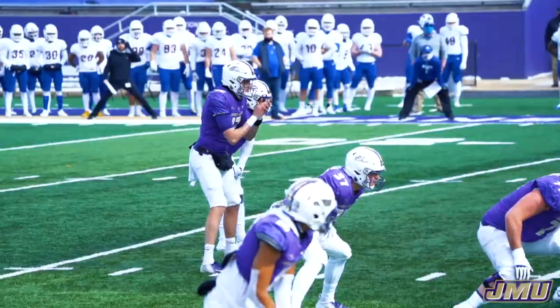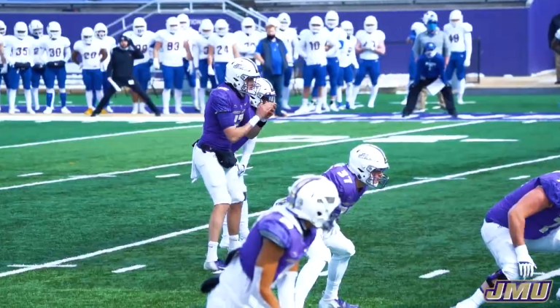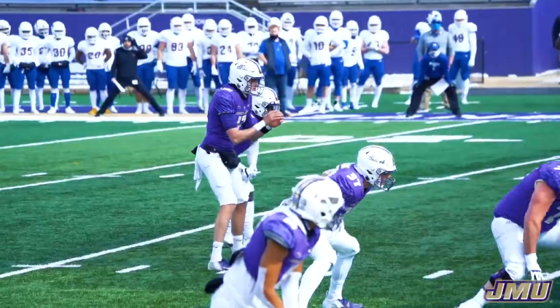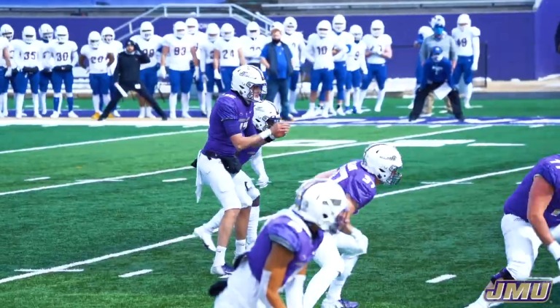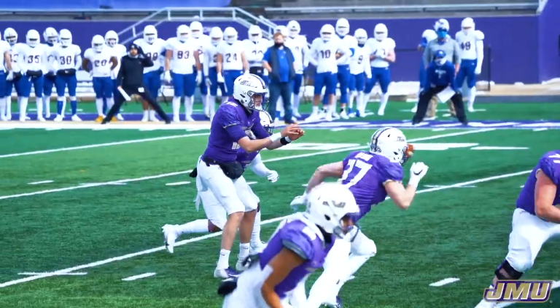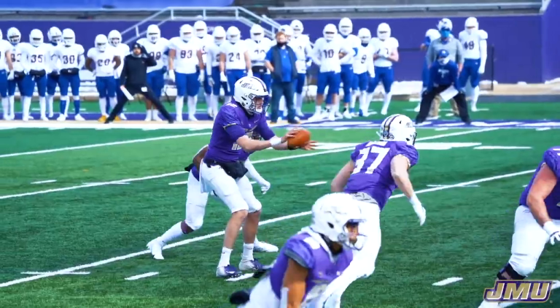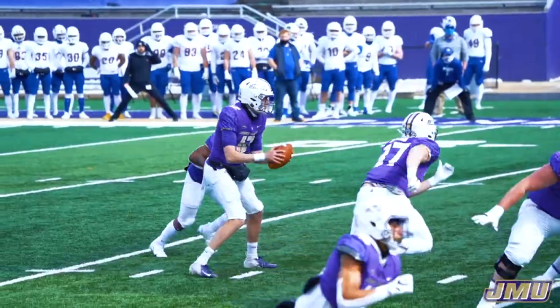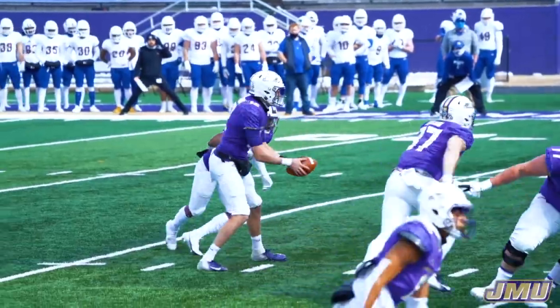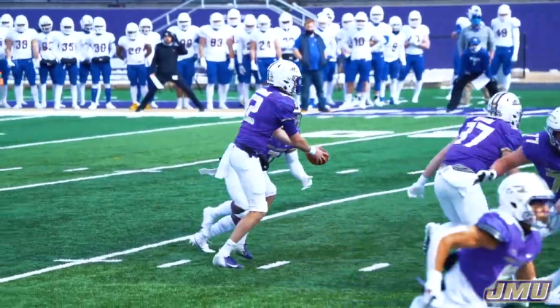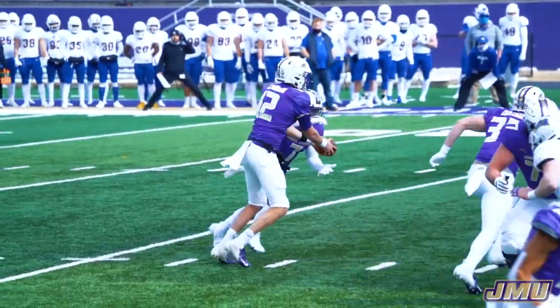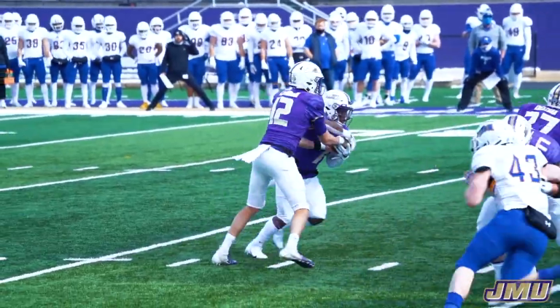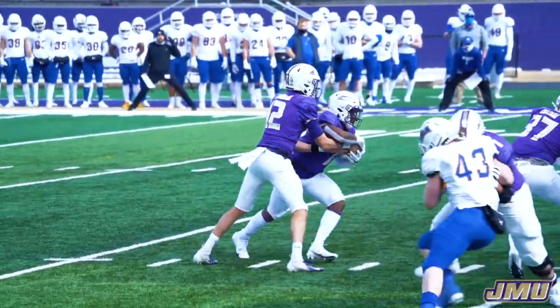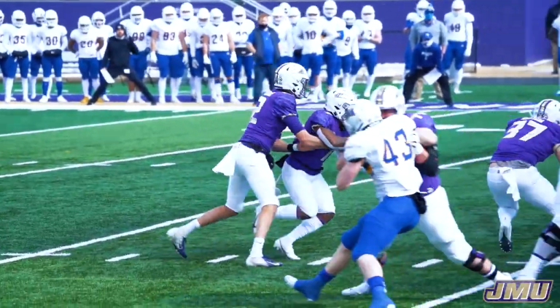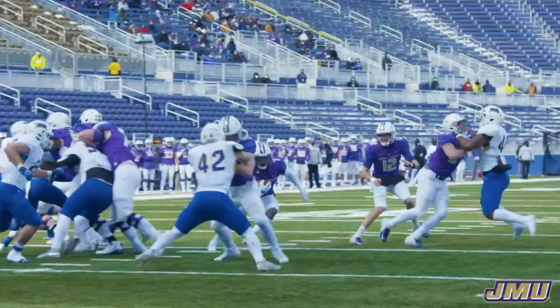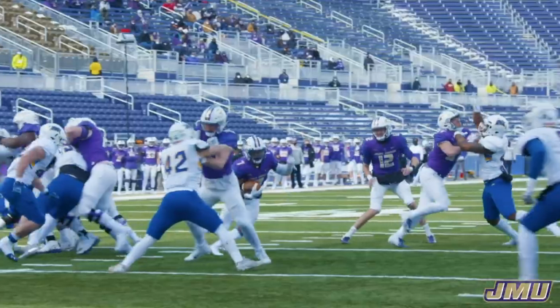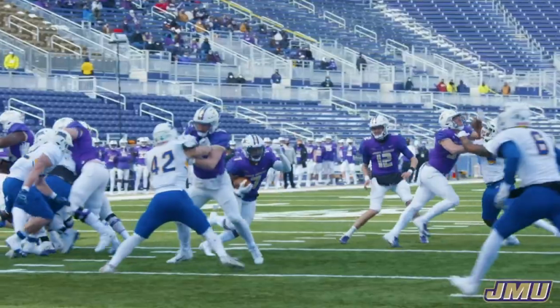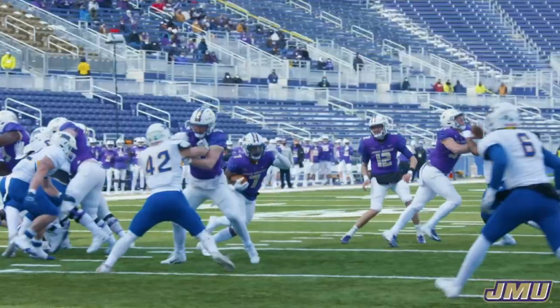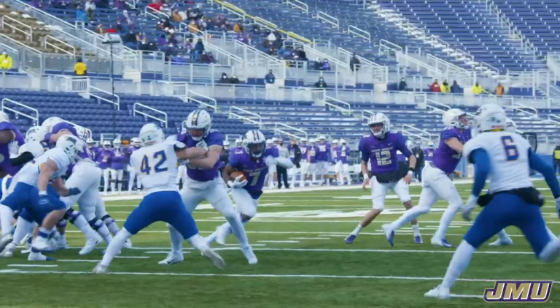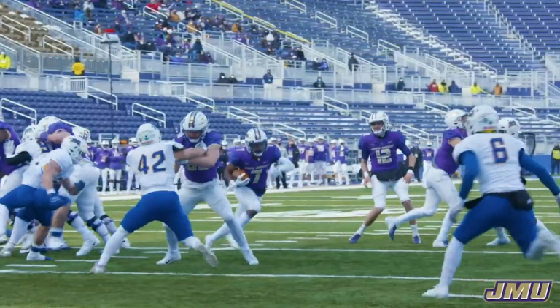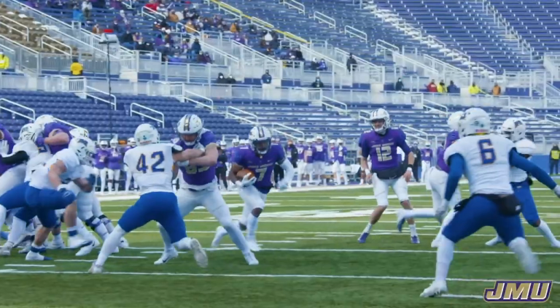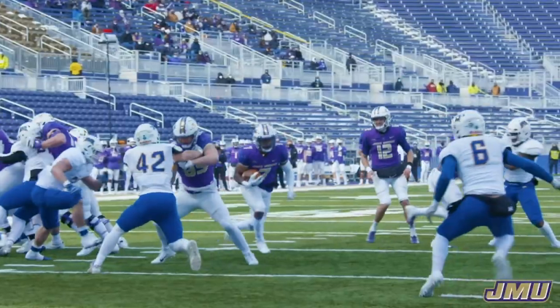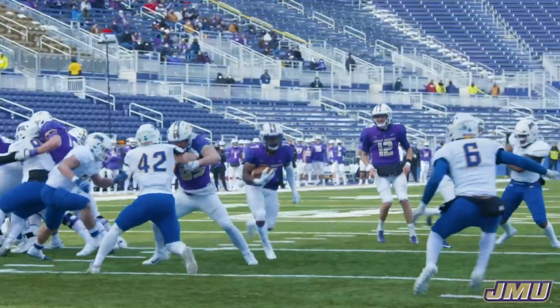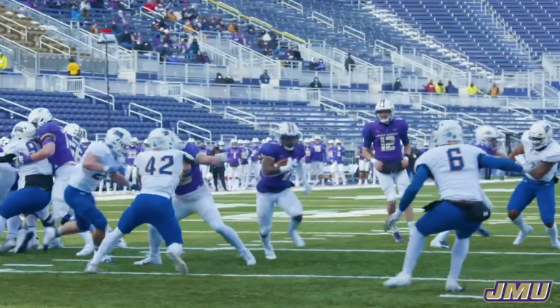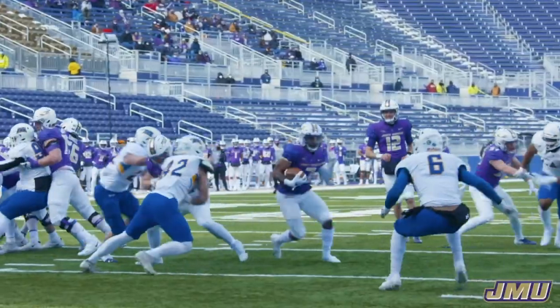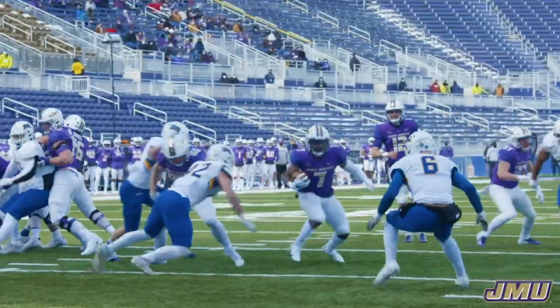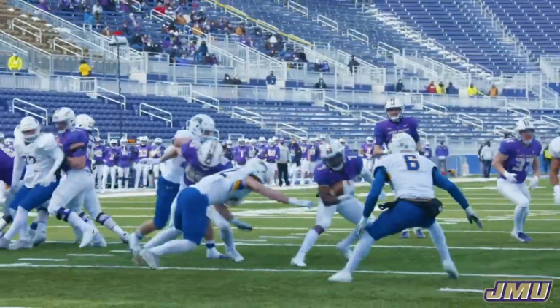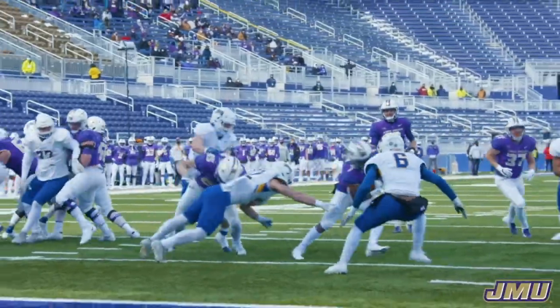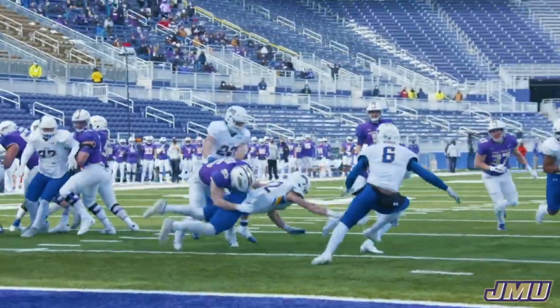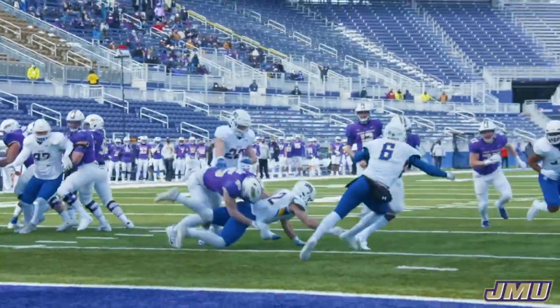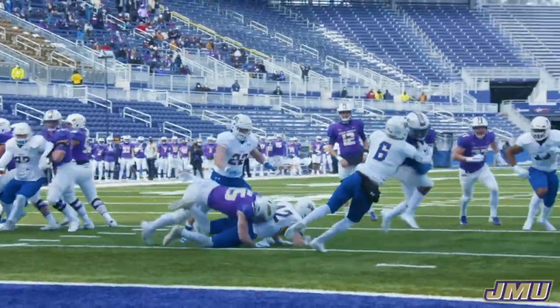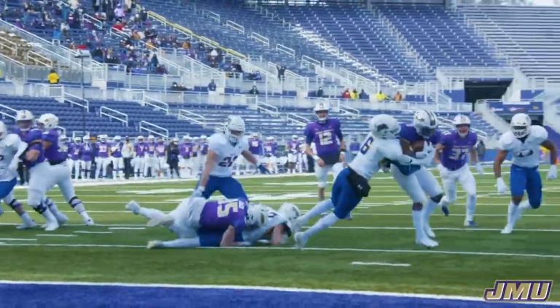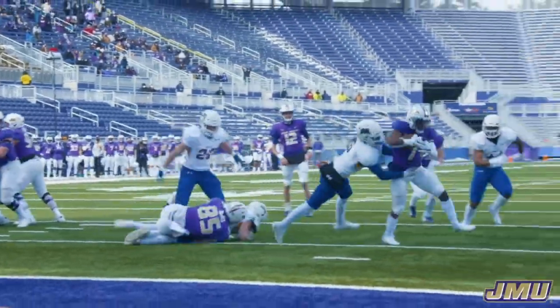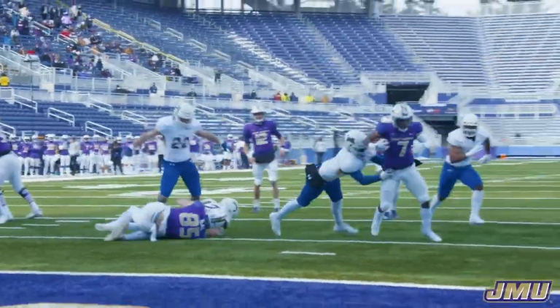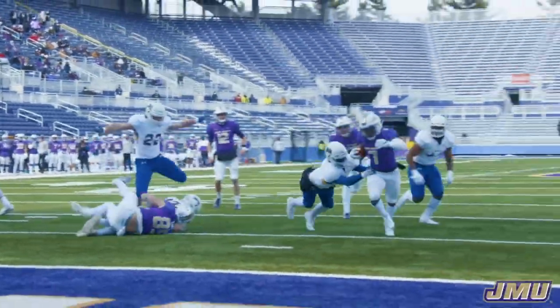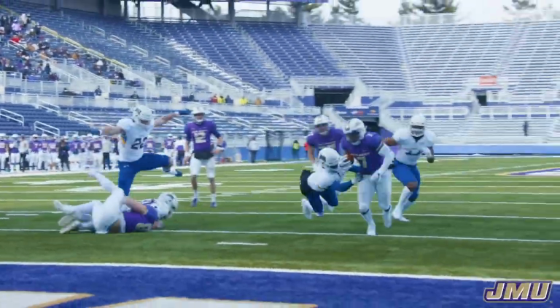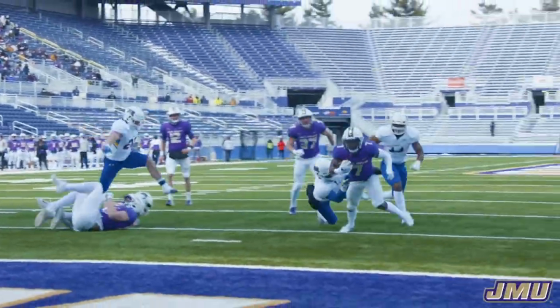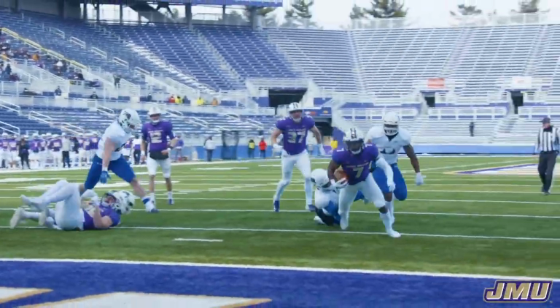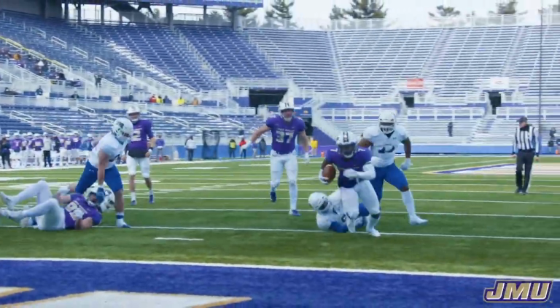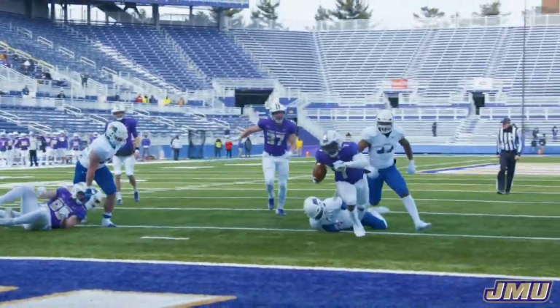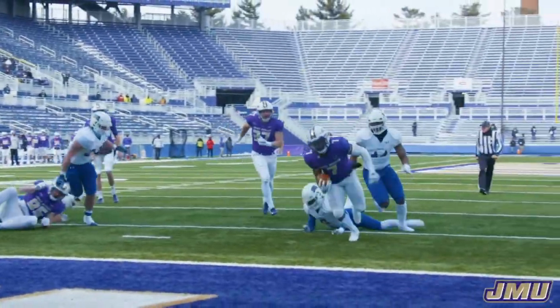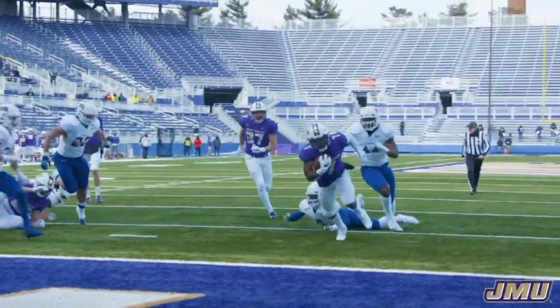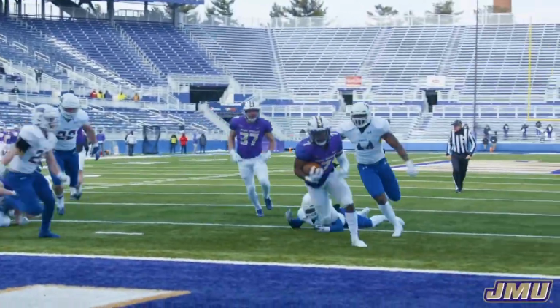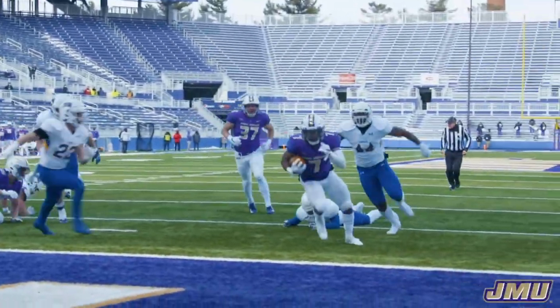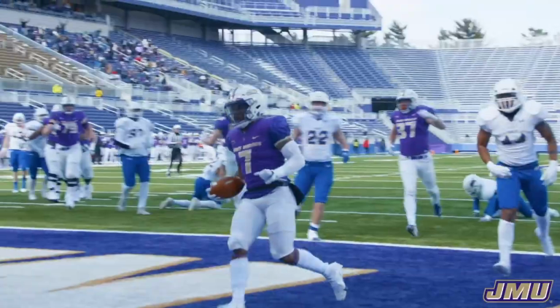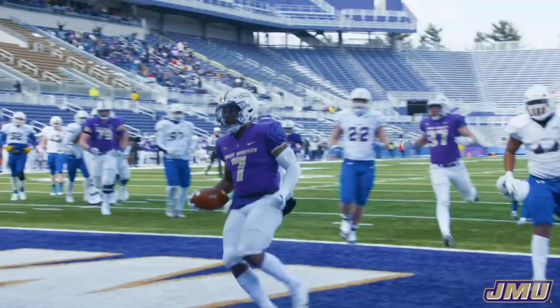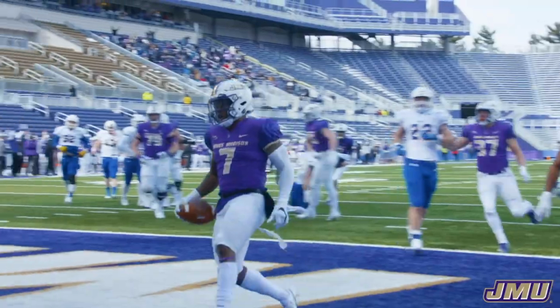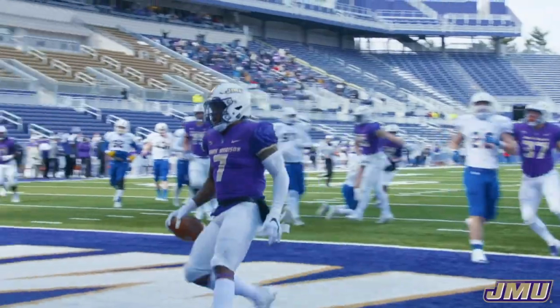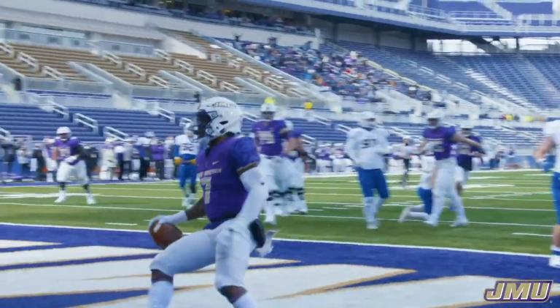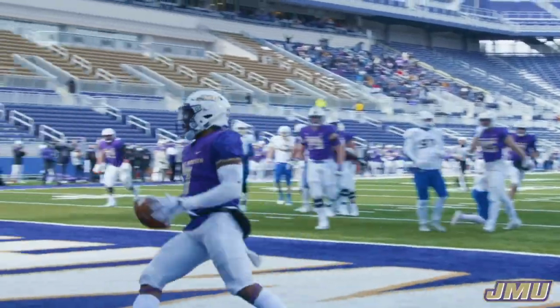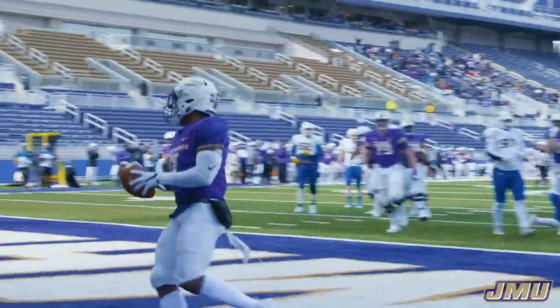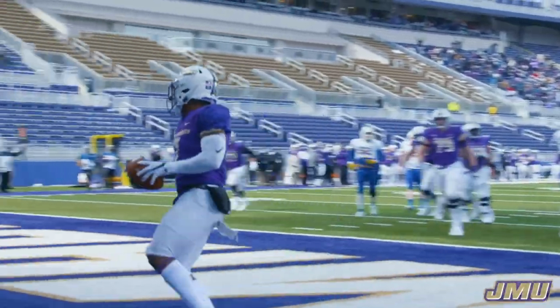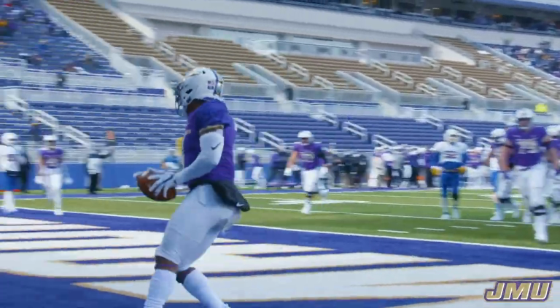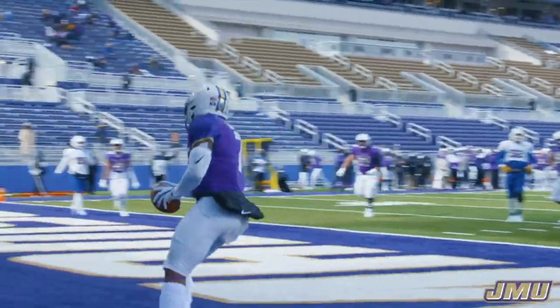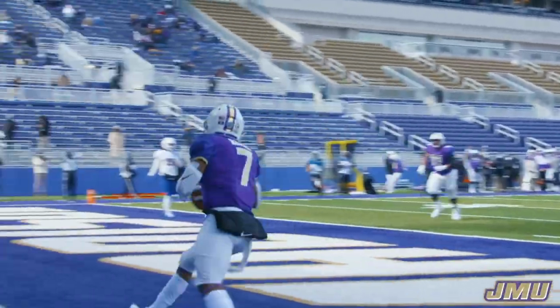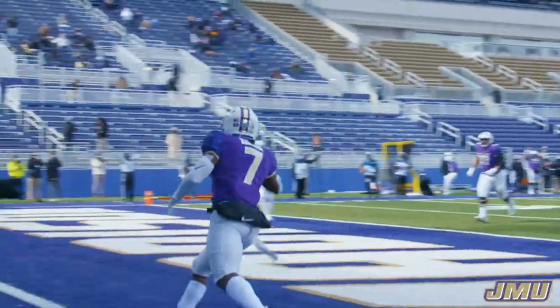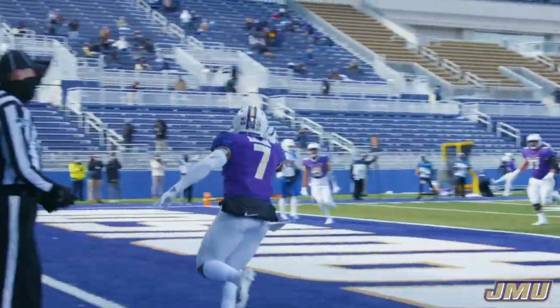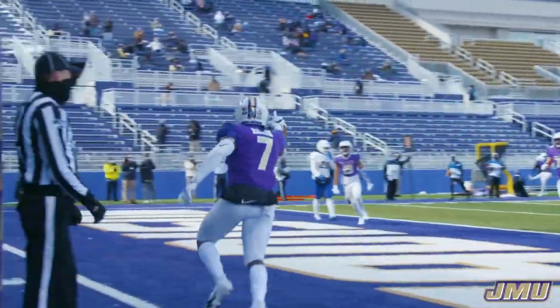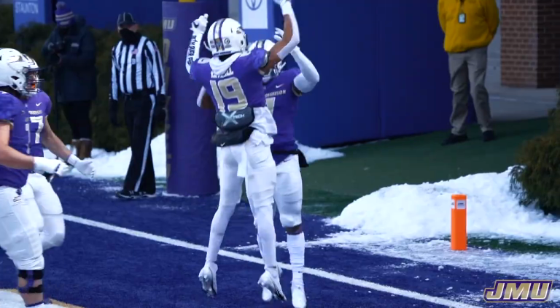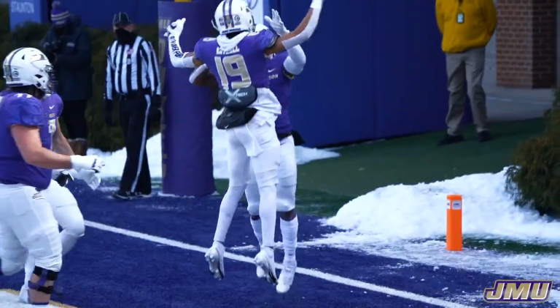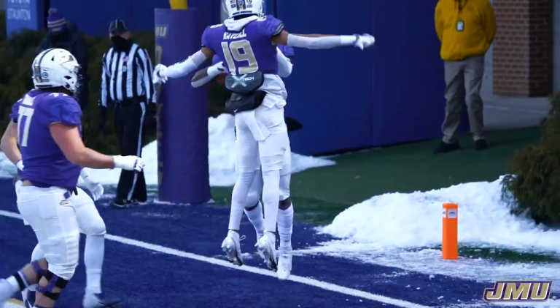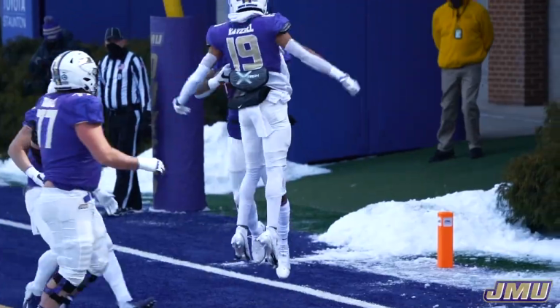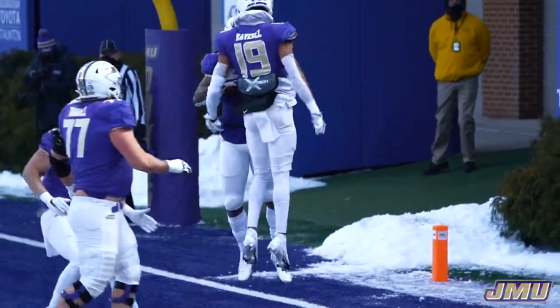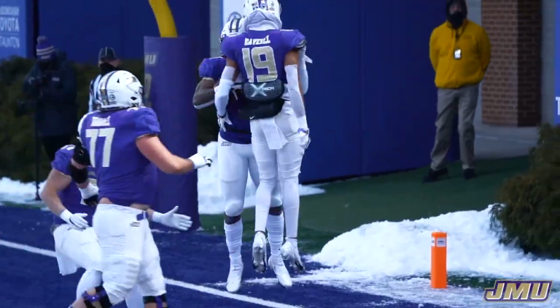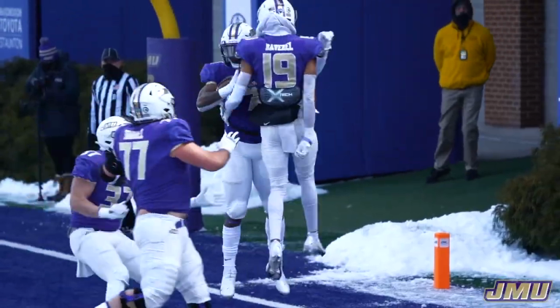It's a snap, as Johnson gives it to Hamilton off the left side. He gets inside the five, runs past a defender, and walks into the end zone. Touchdown JMU.